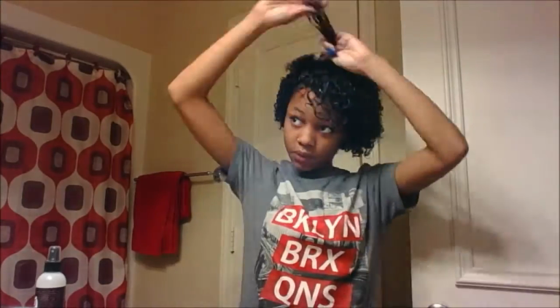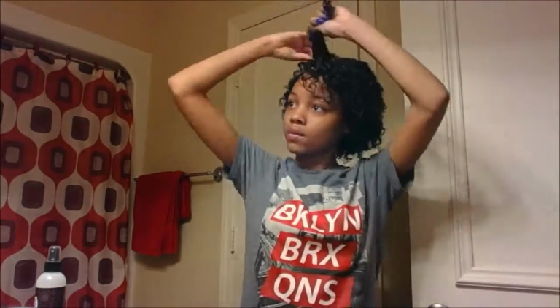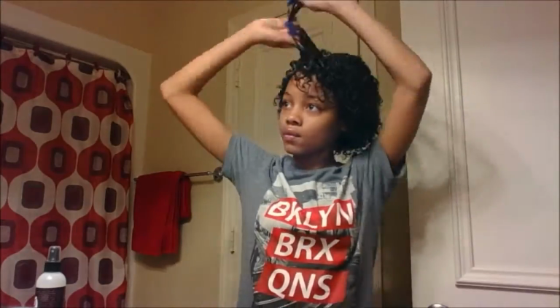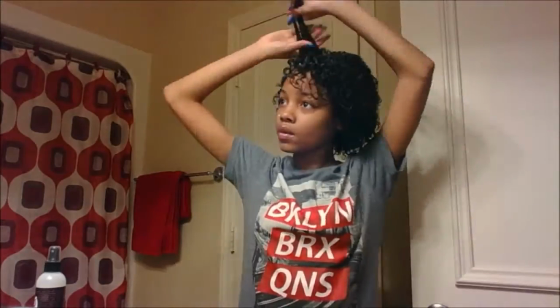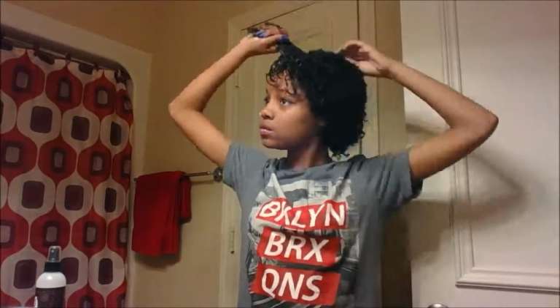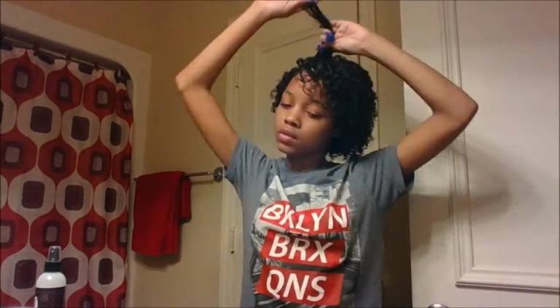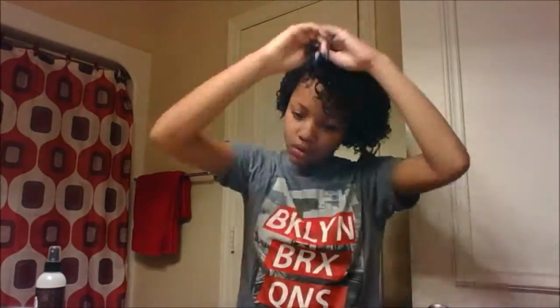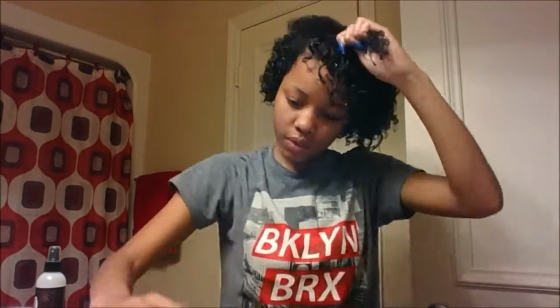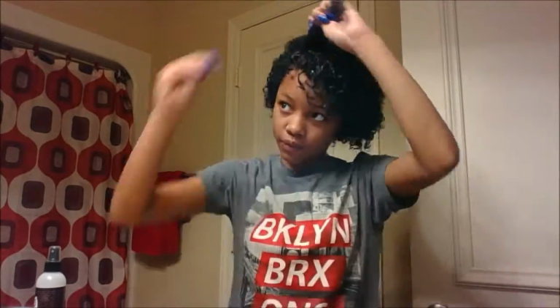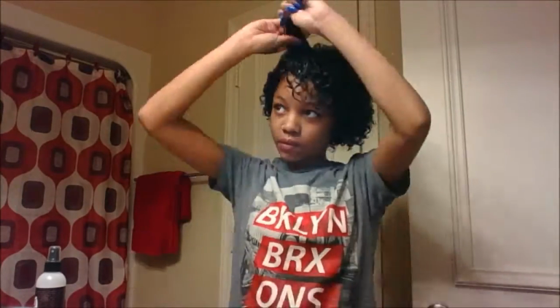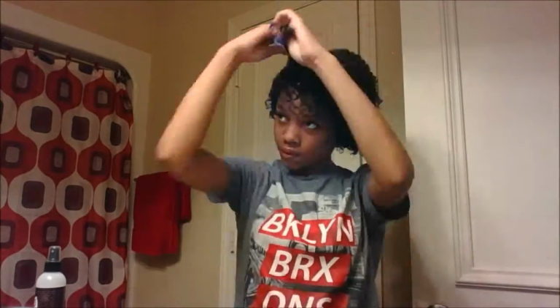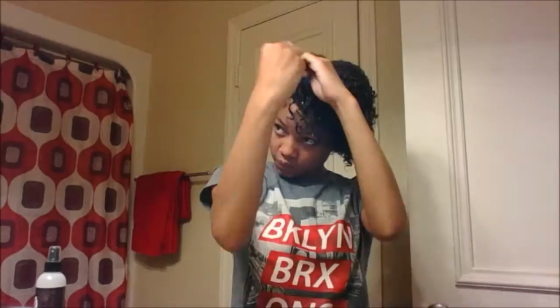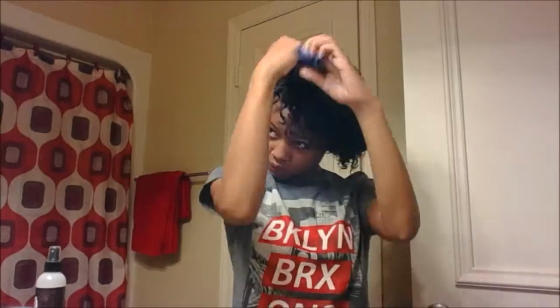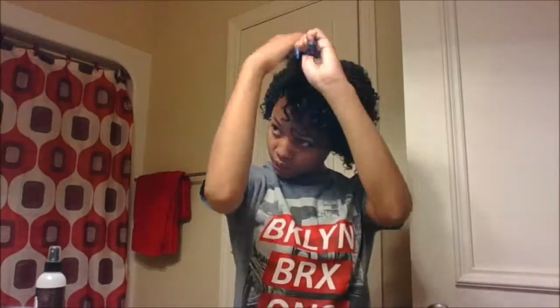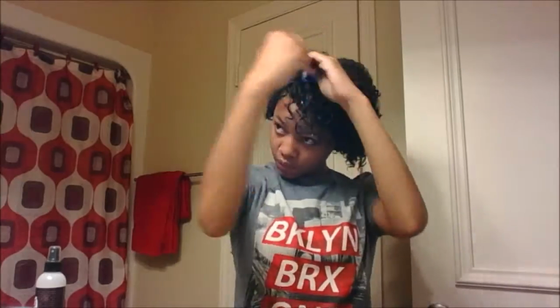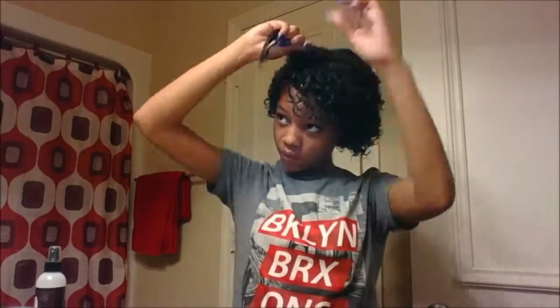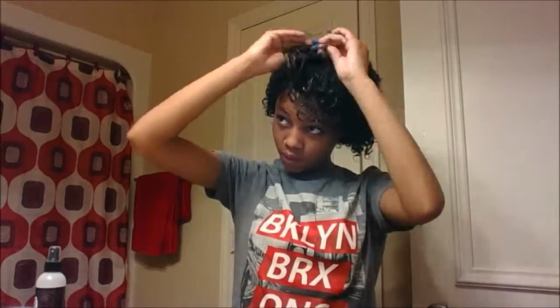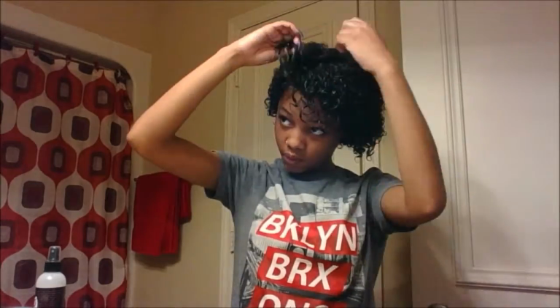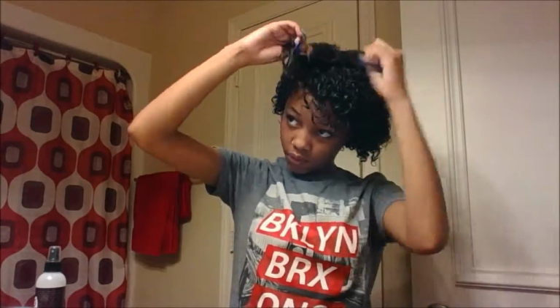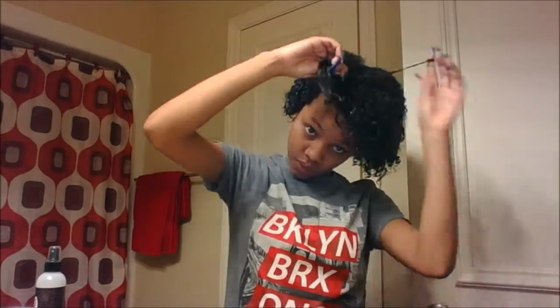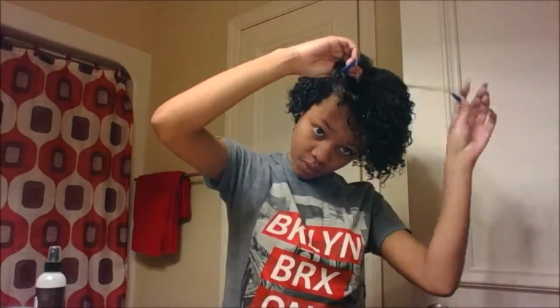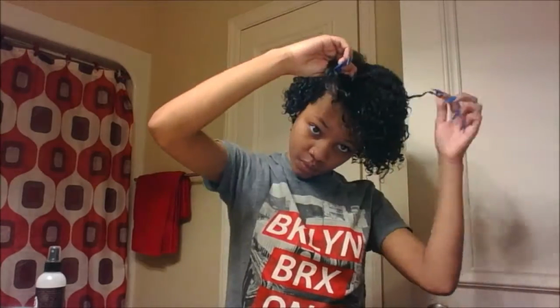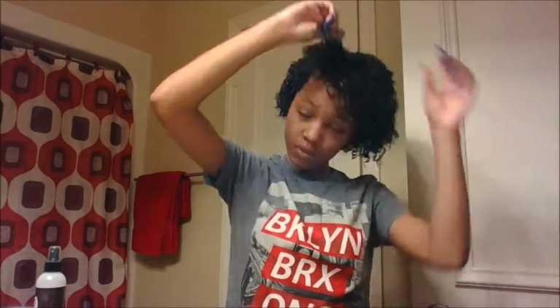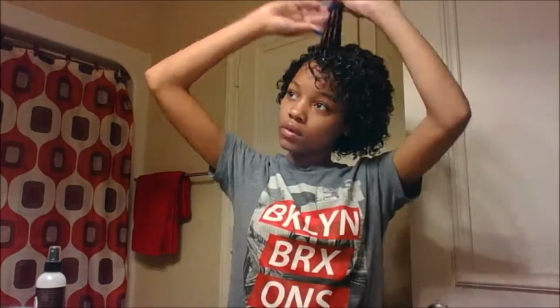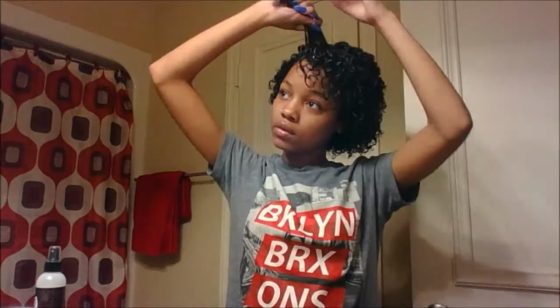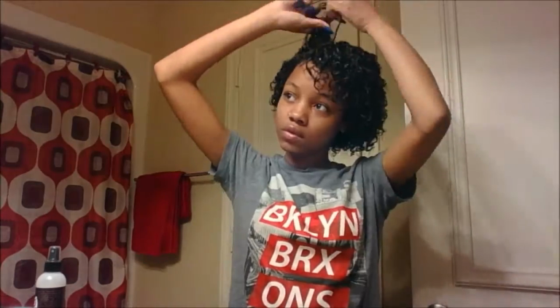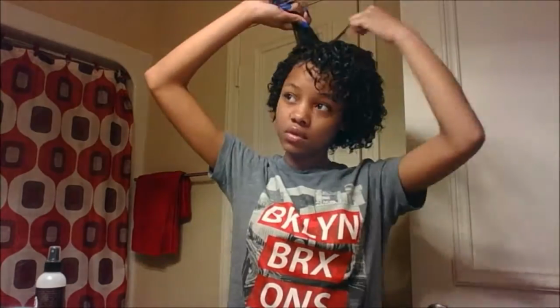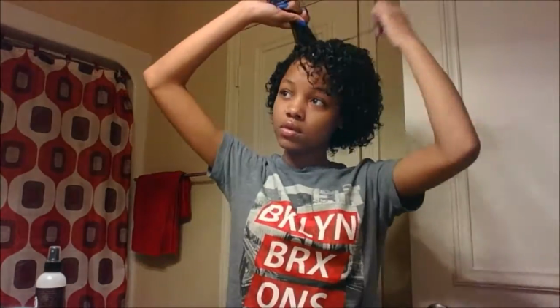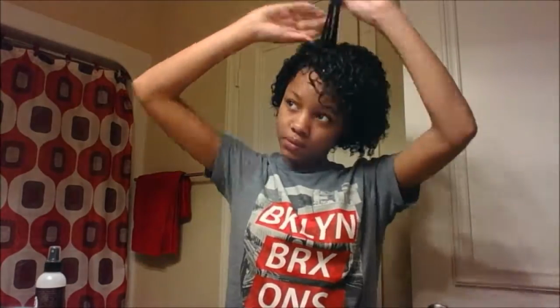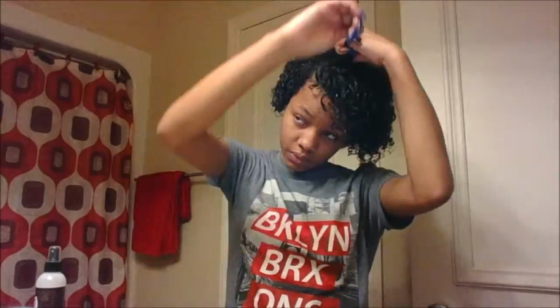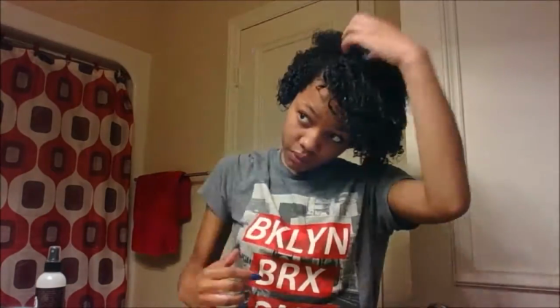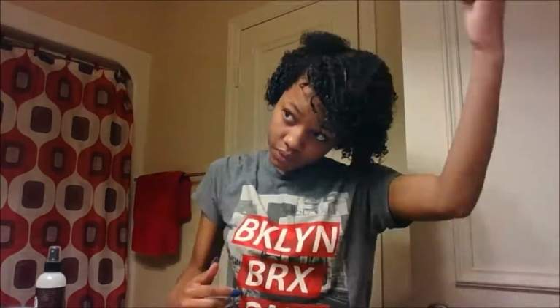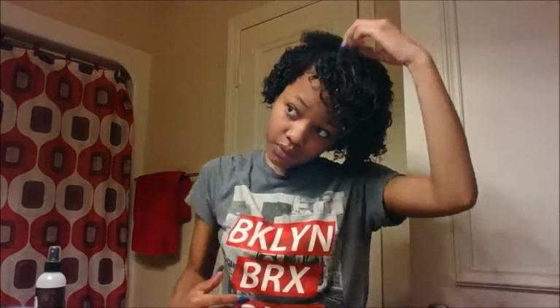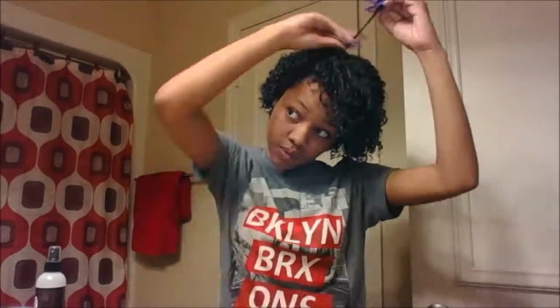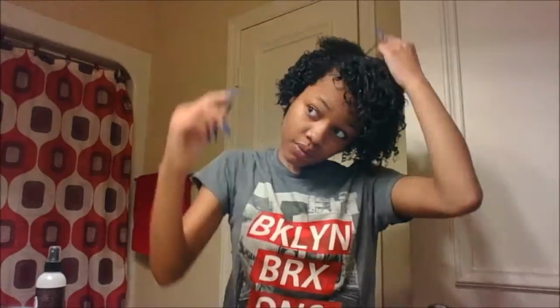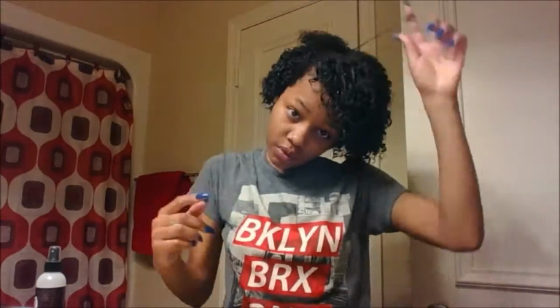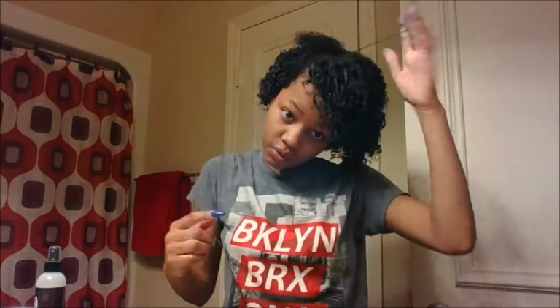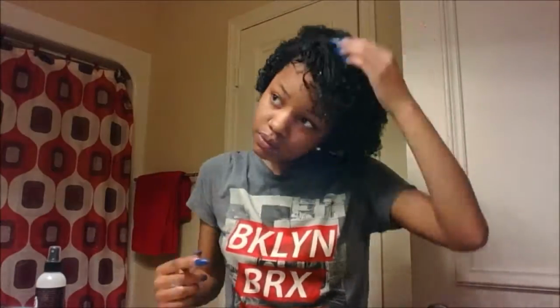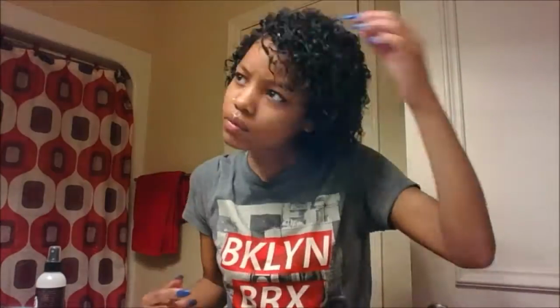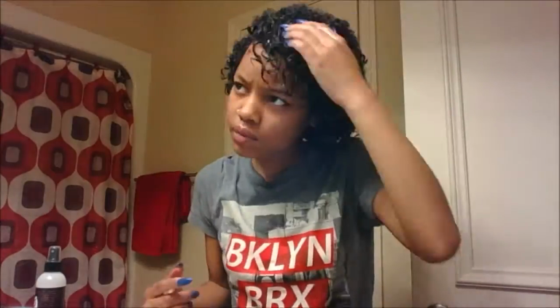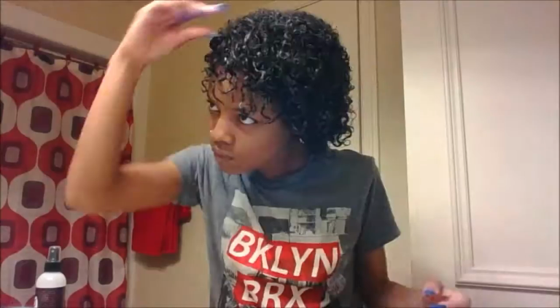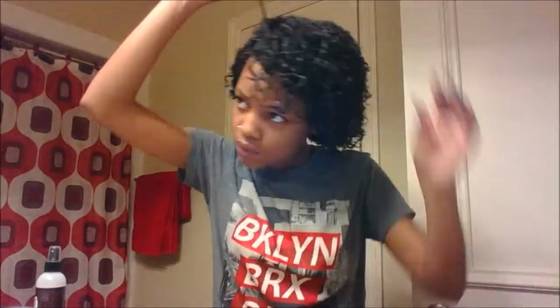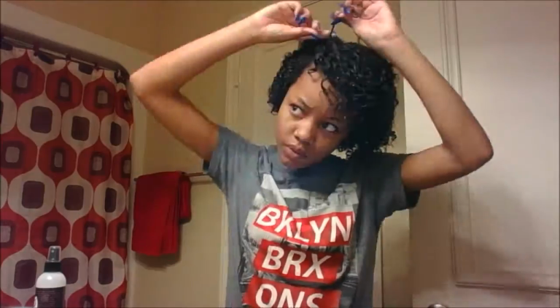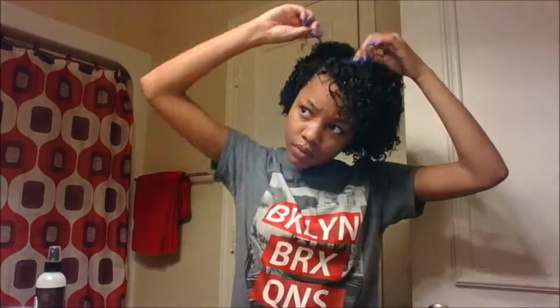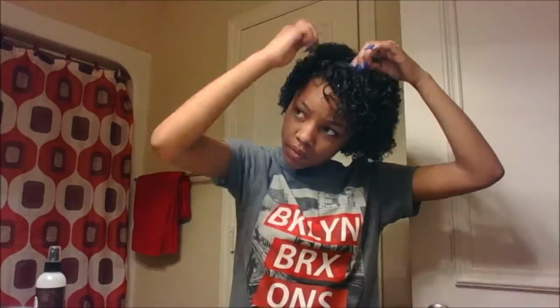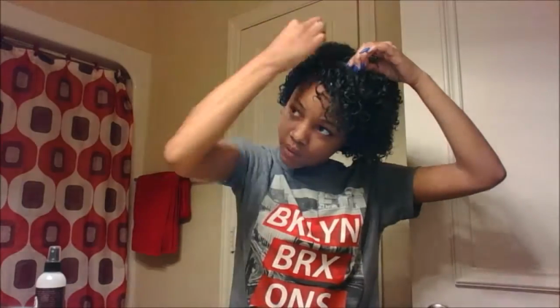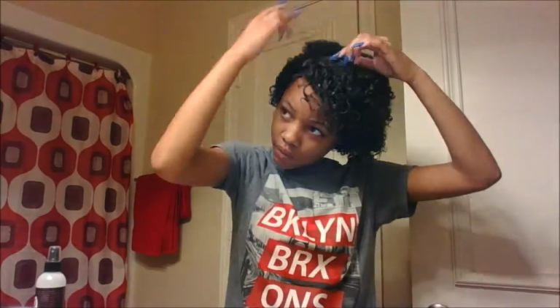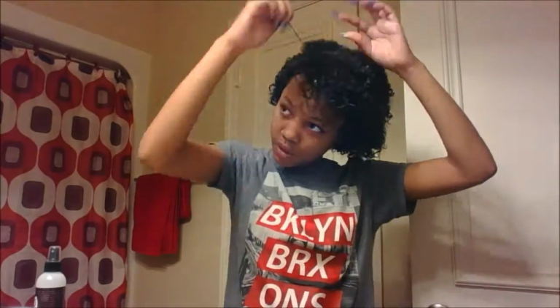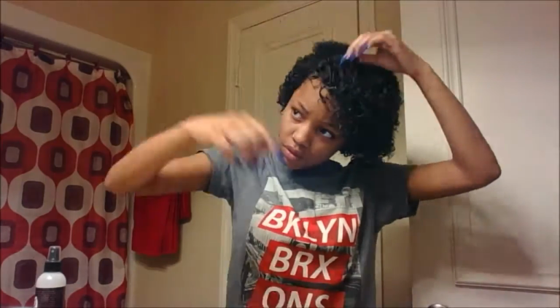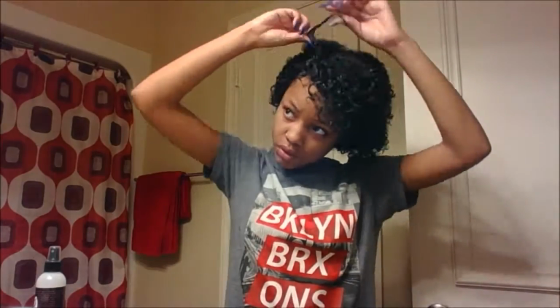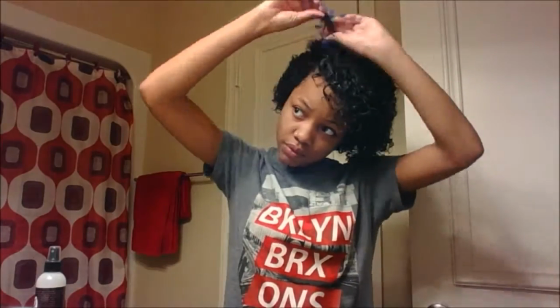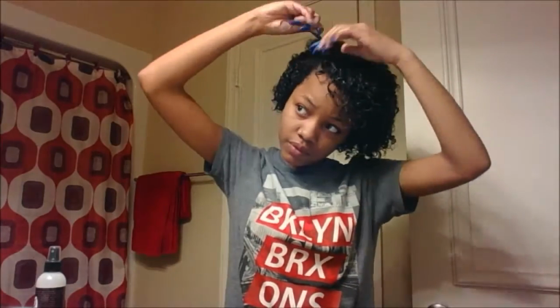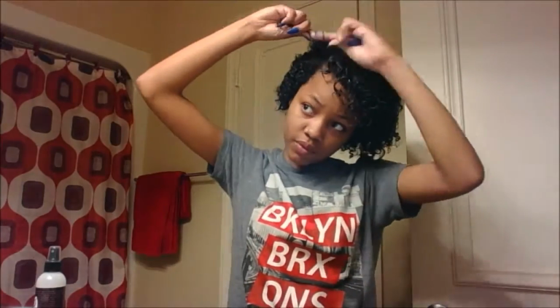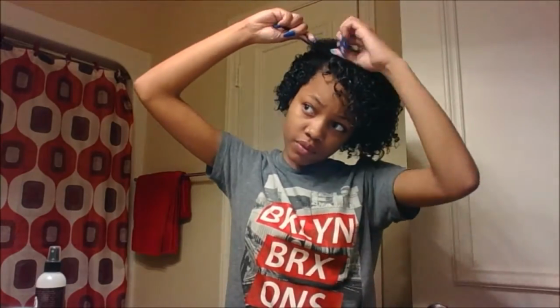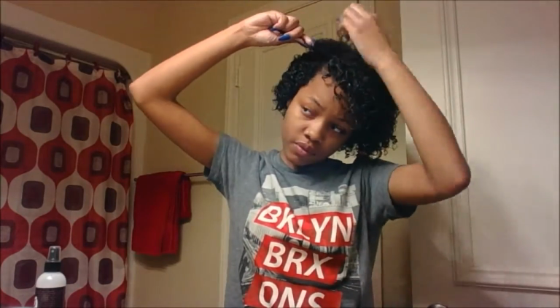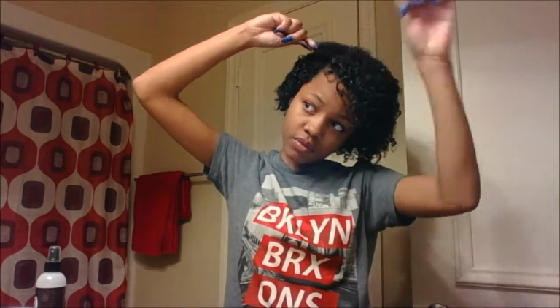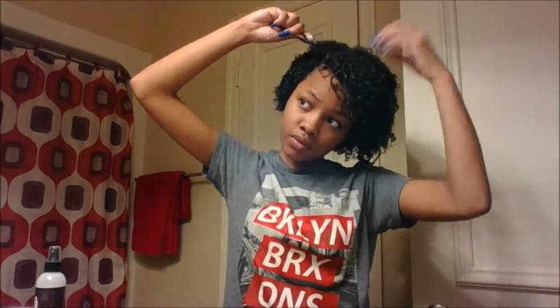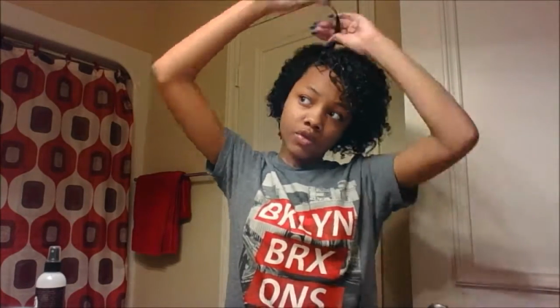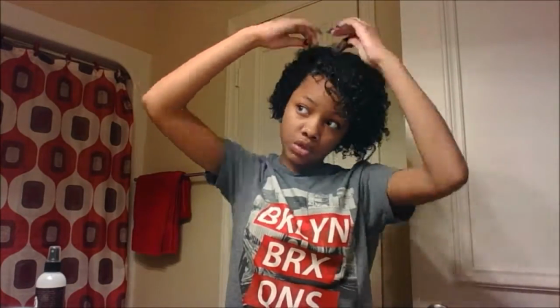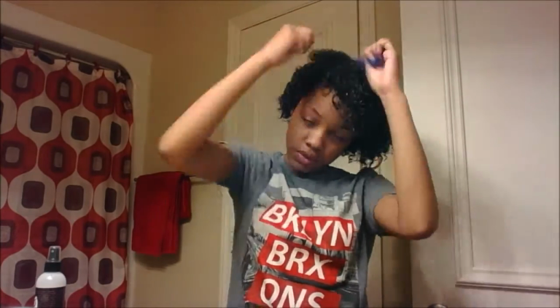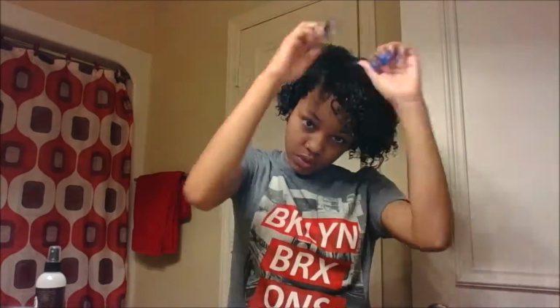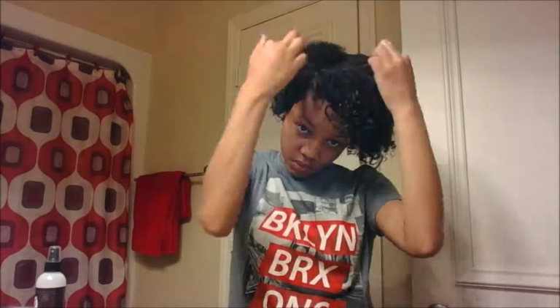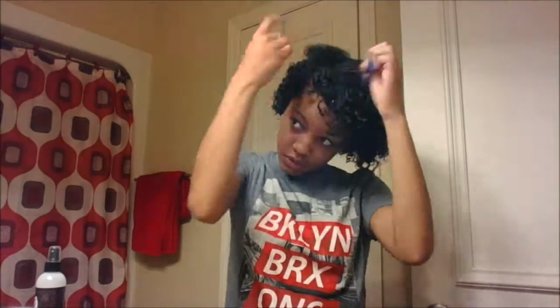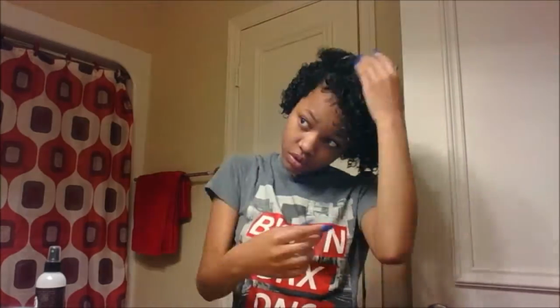When I get towards the front of my hair, I tend to finger coil a lot because the front of my hair is still slightly damaged.